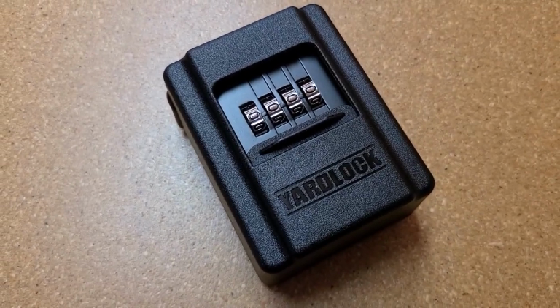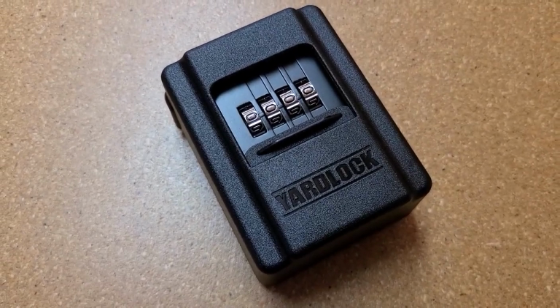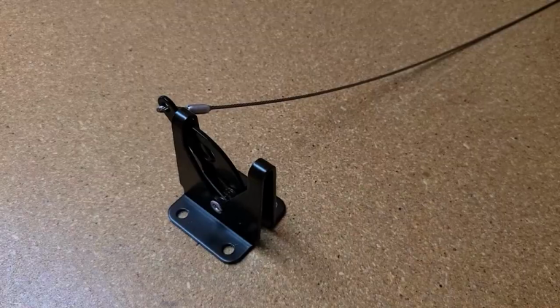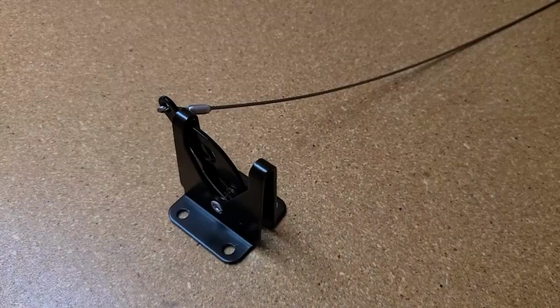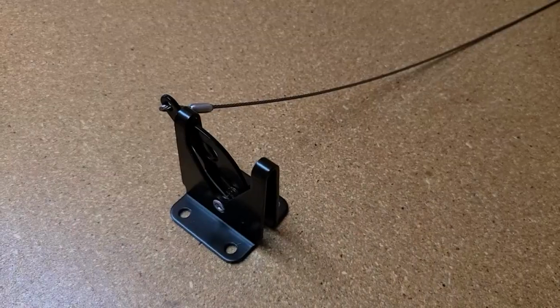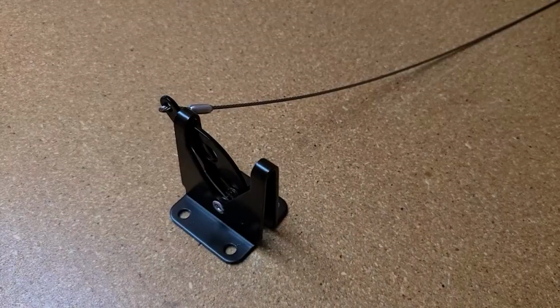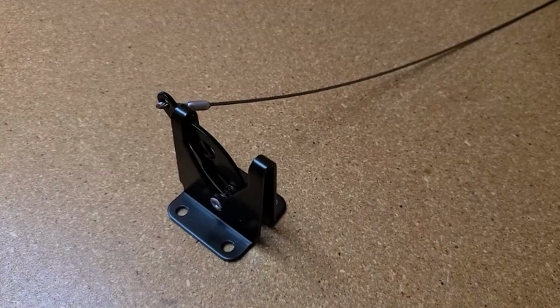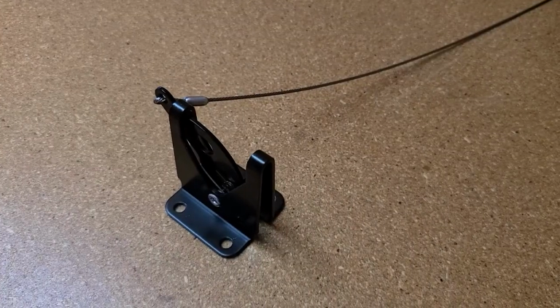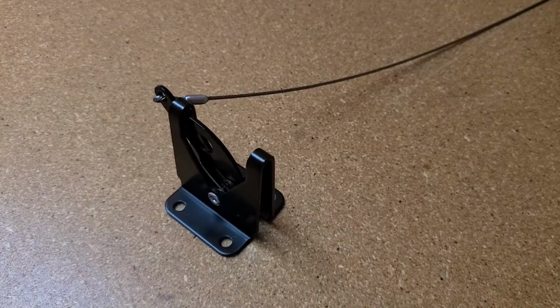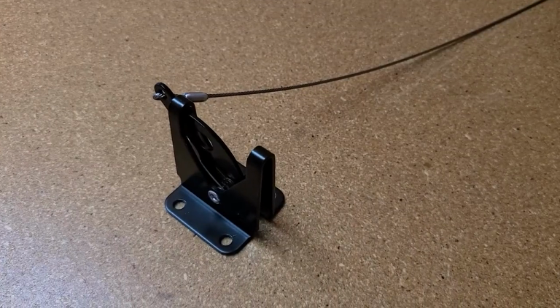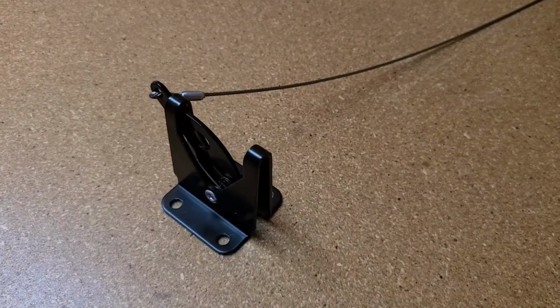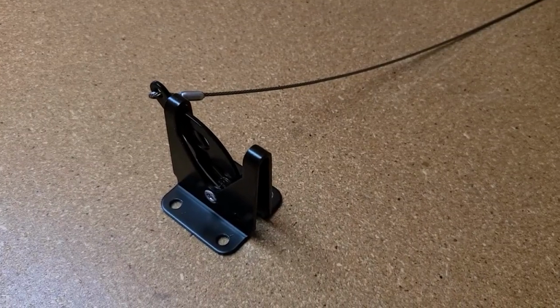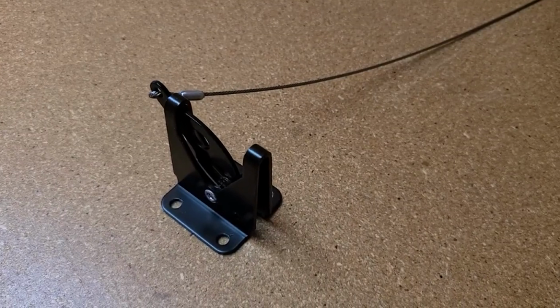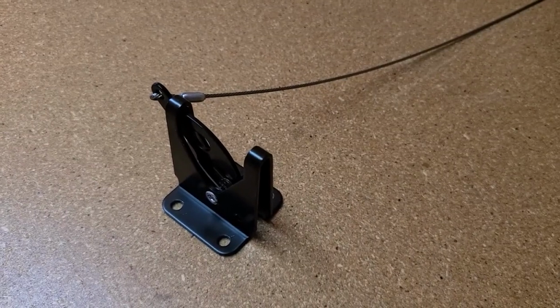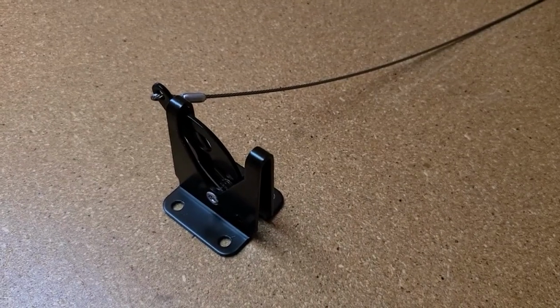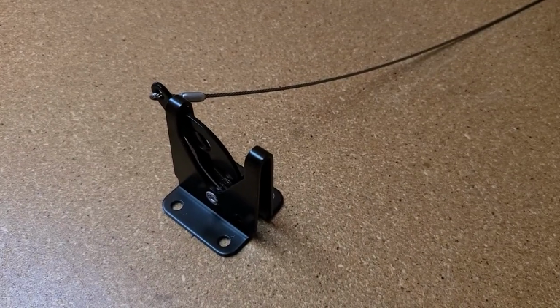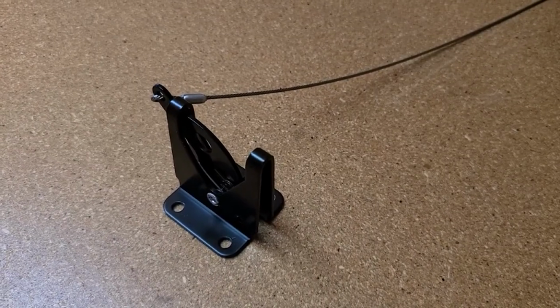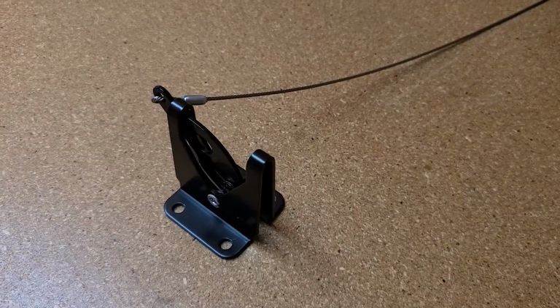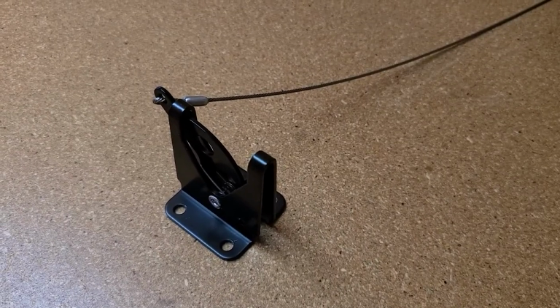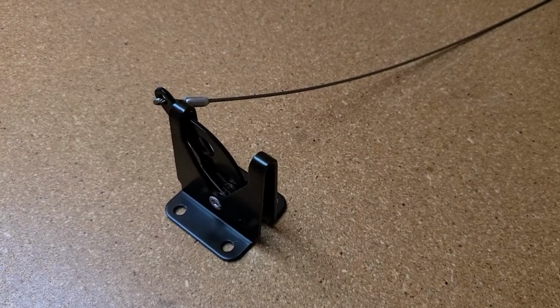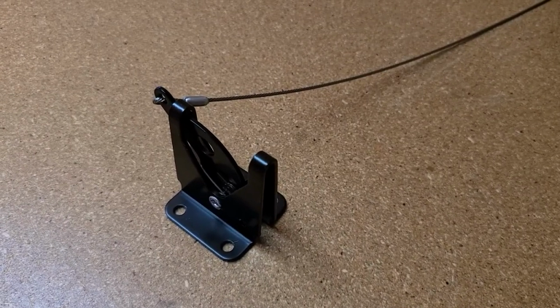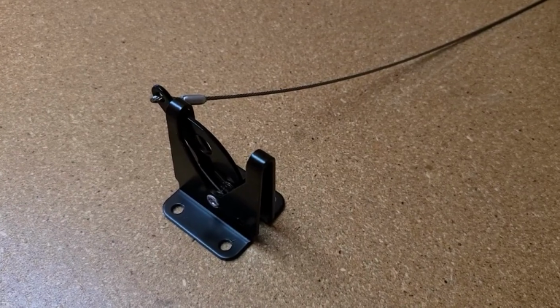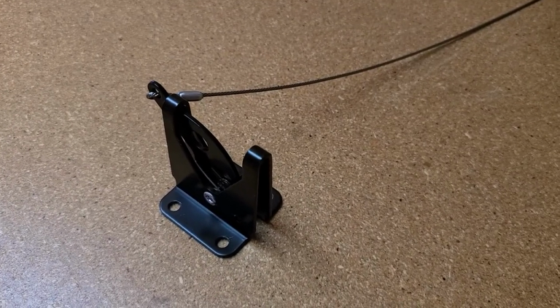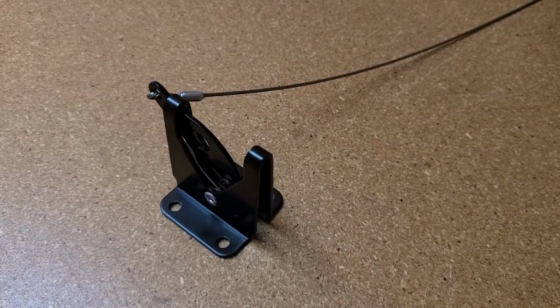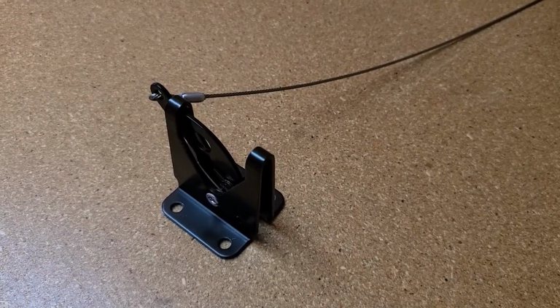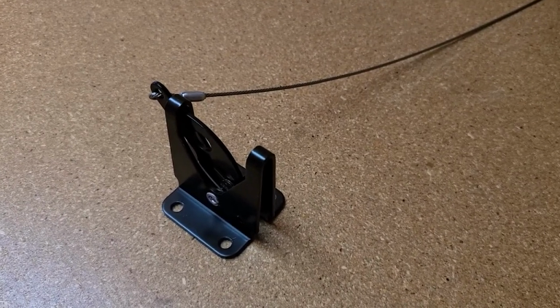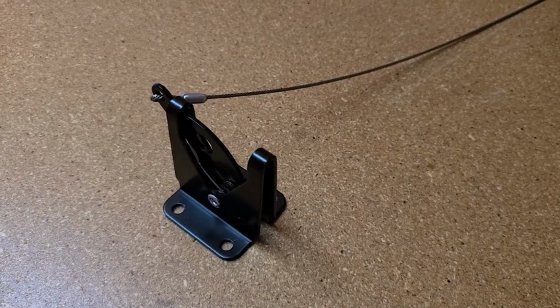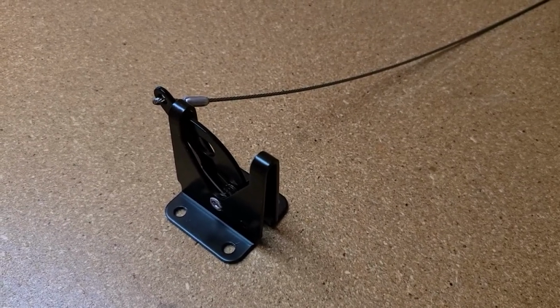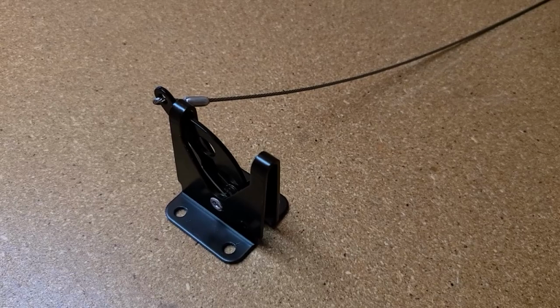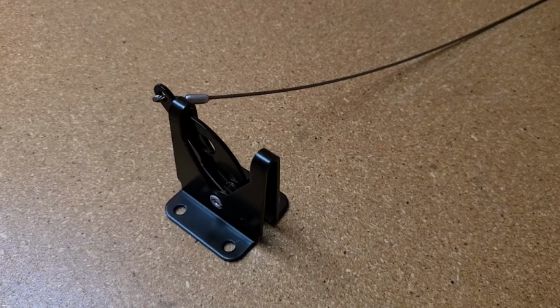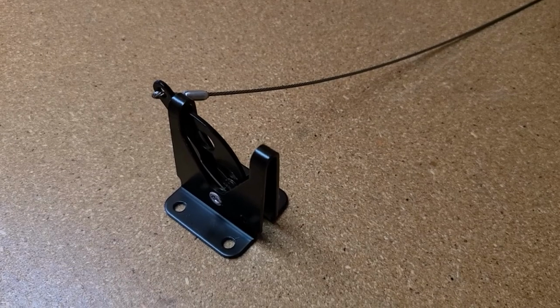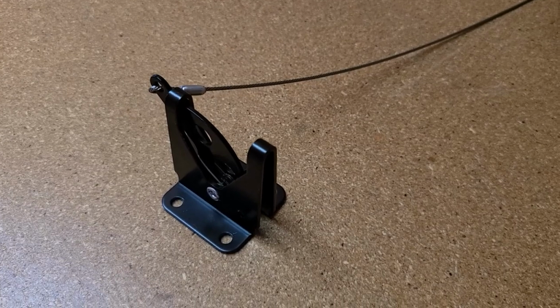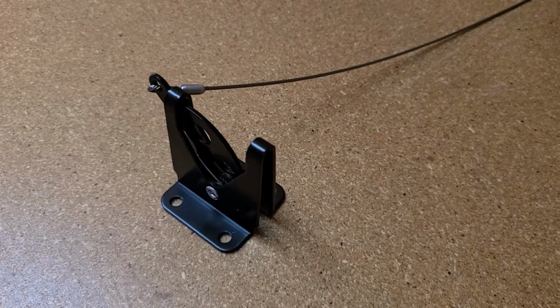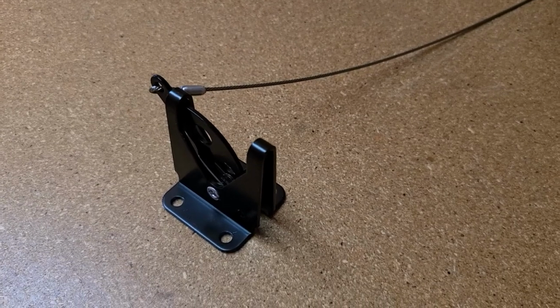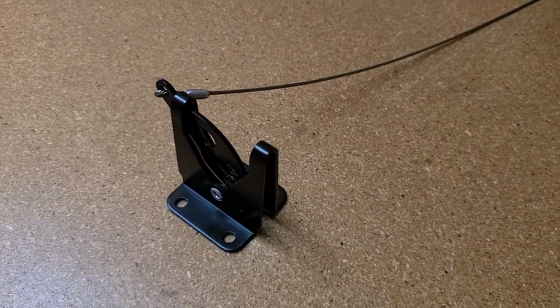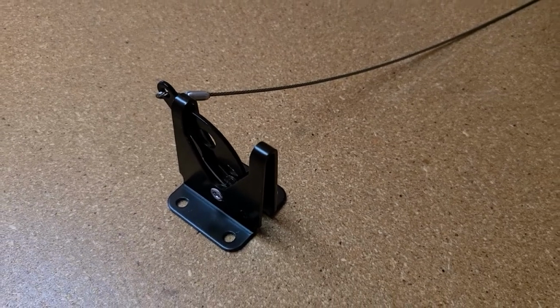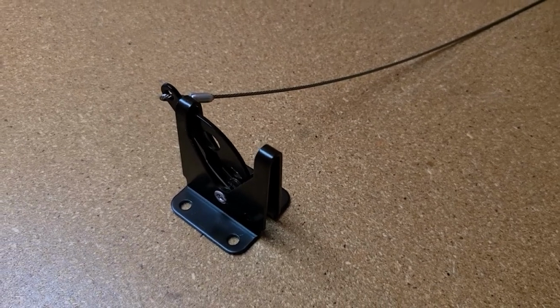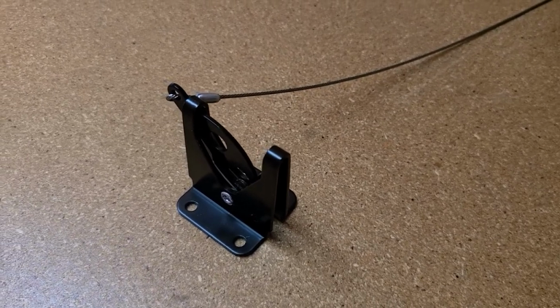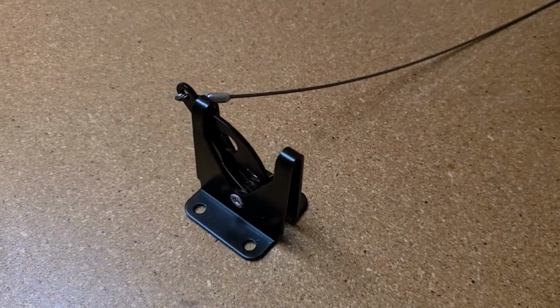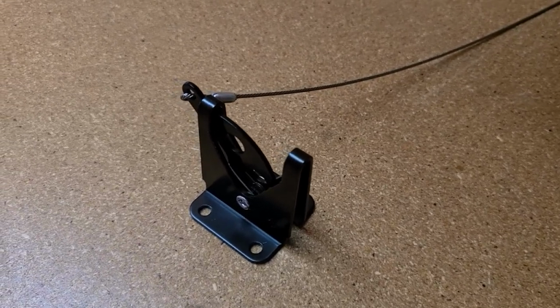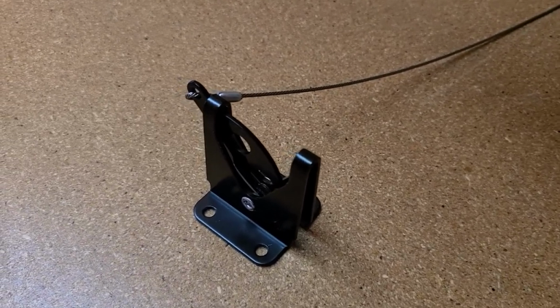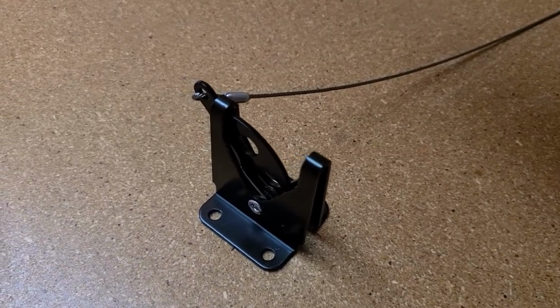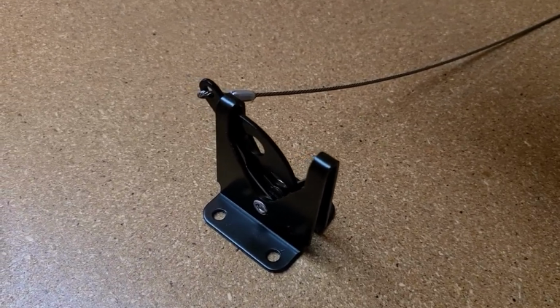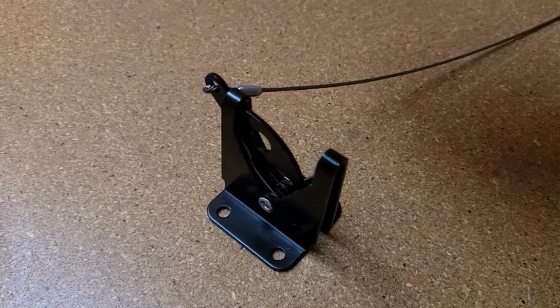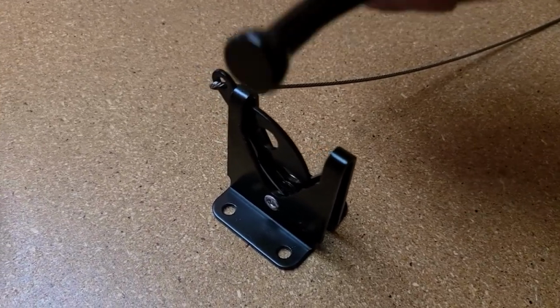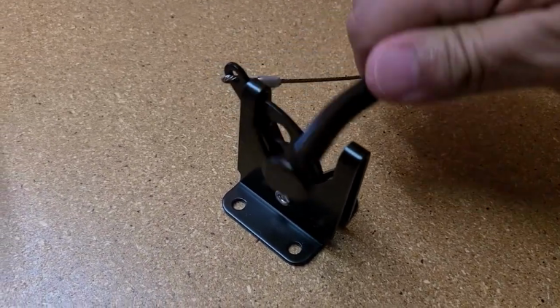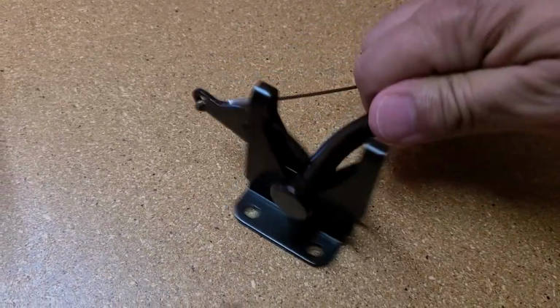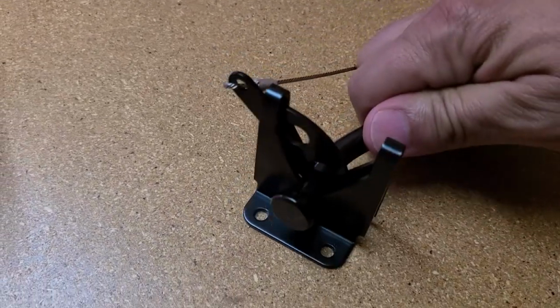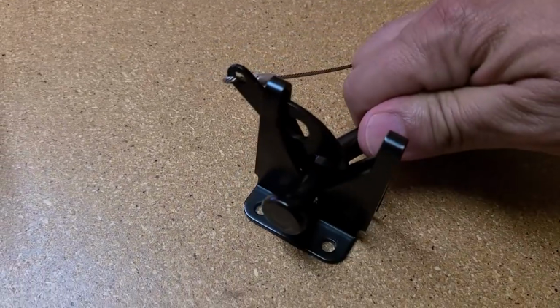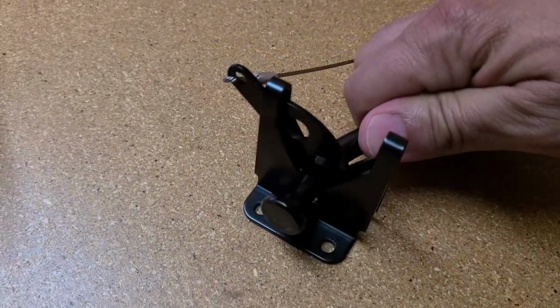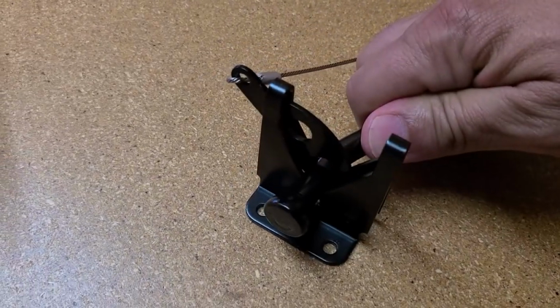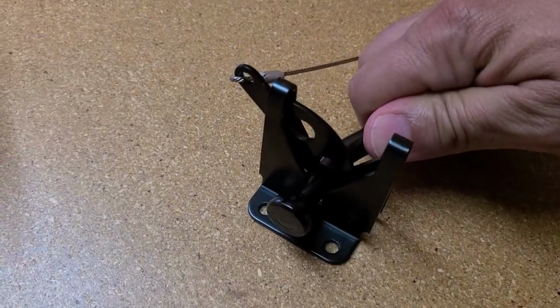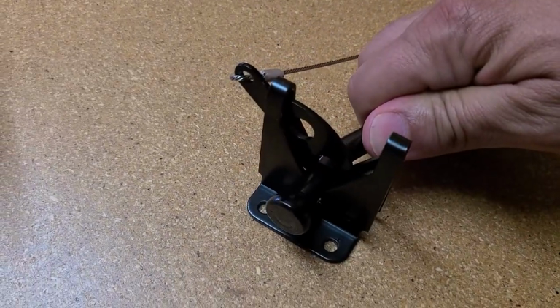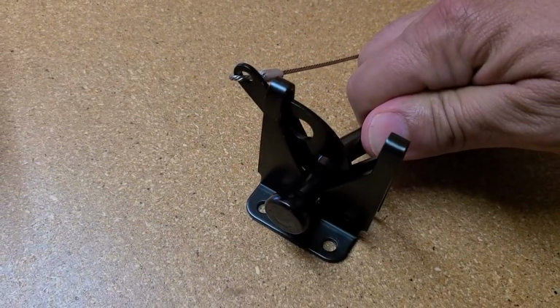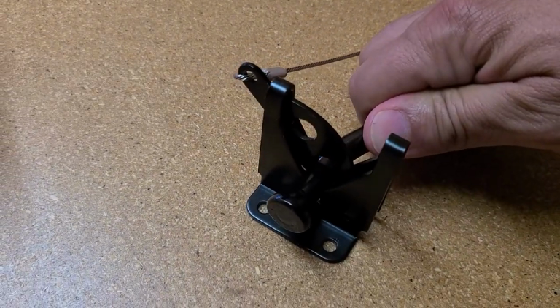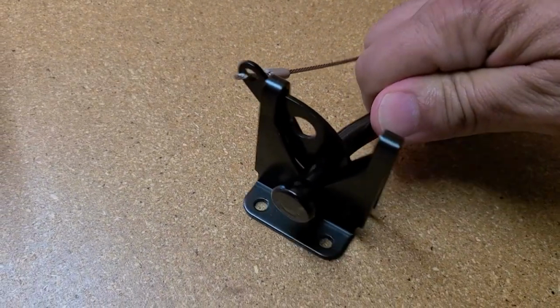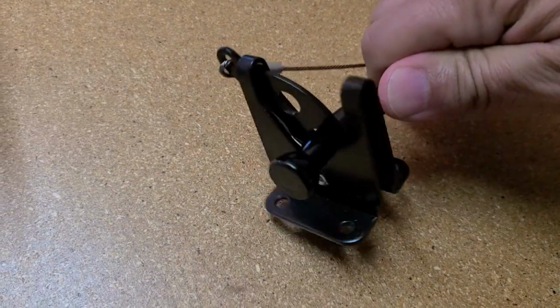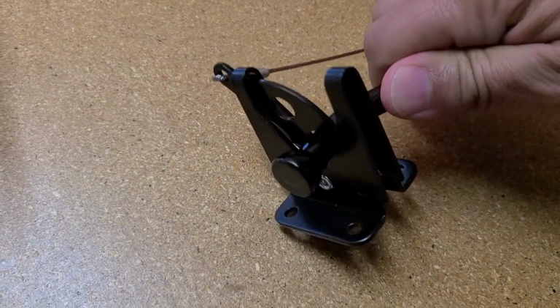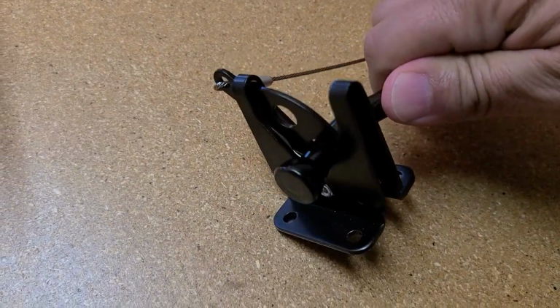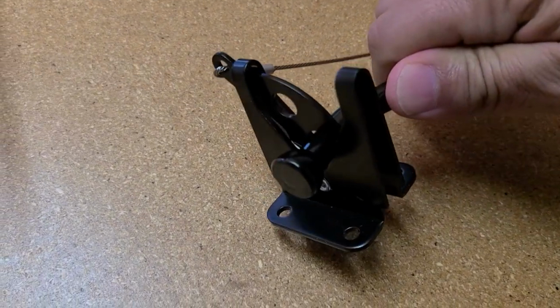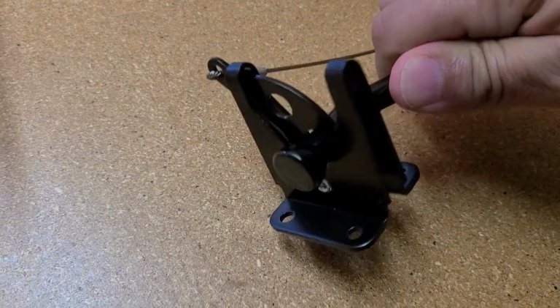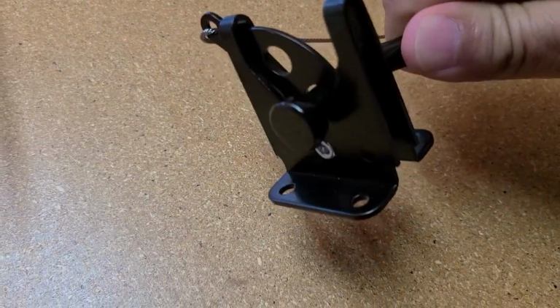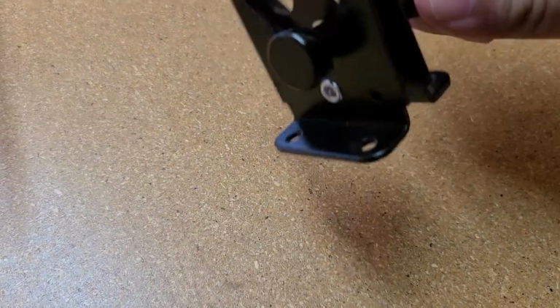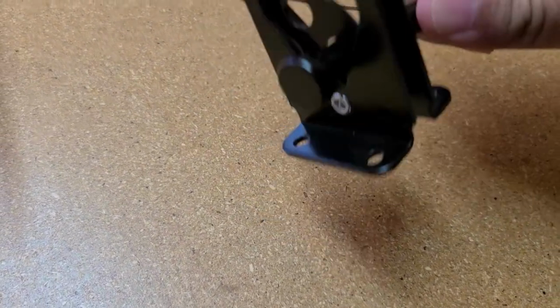For those of you that don't know what a latch lock does: when the door swings close, it latches and locks.